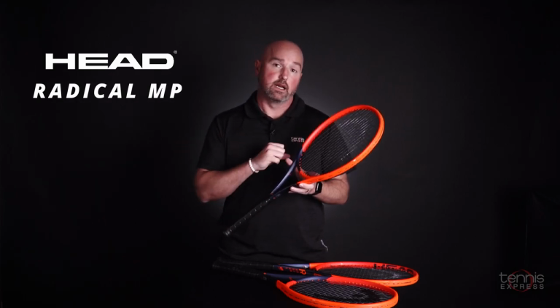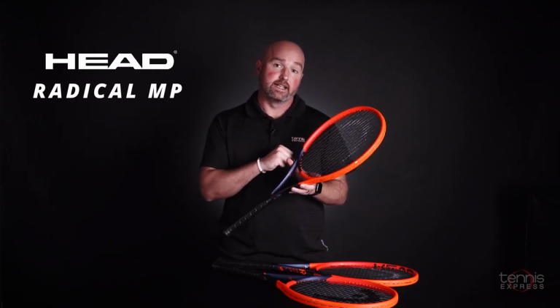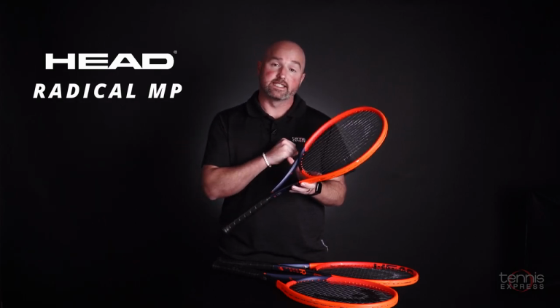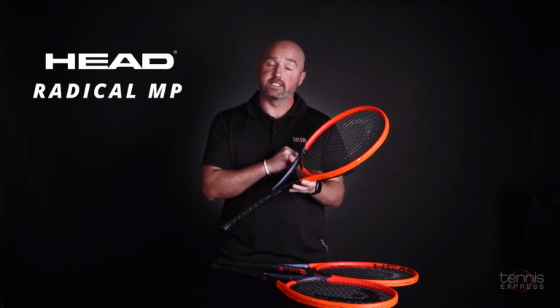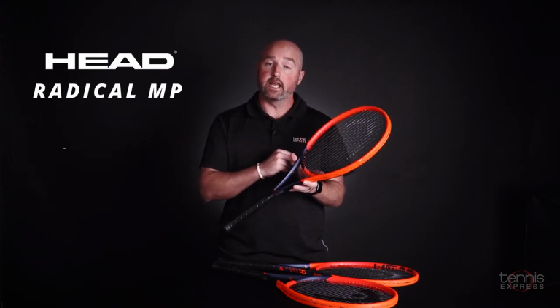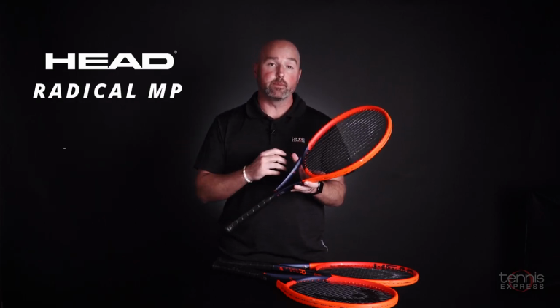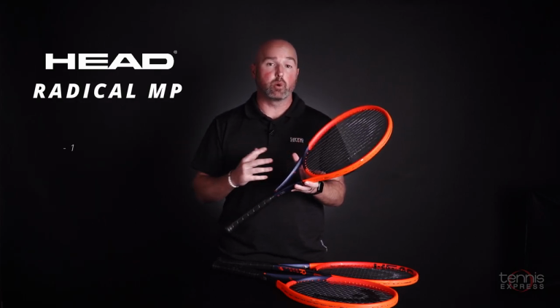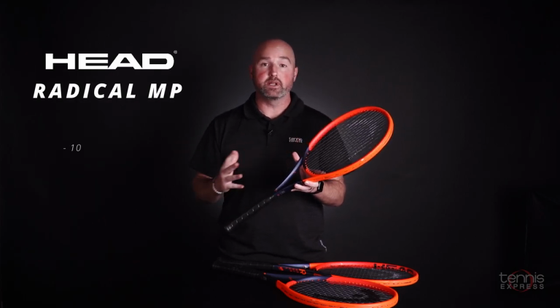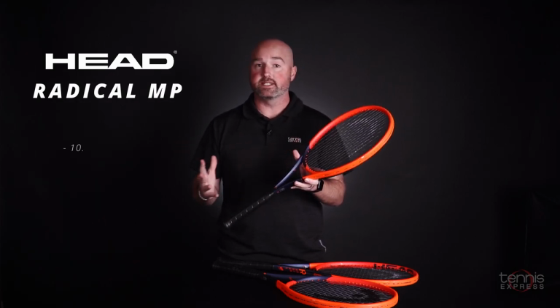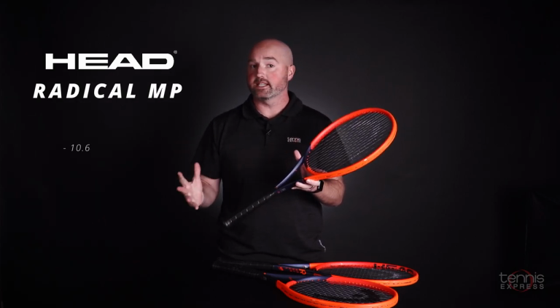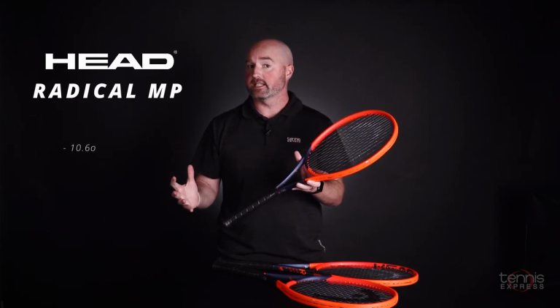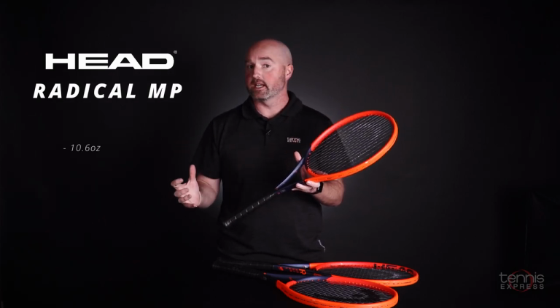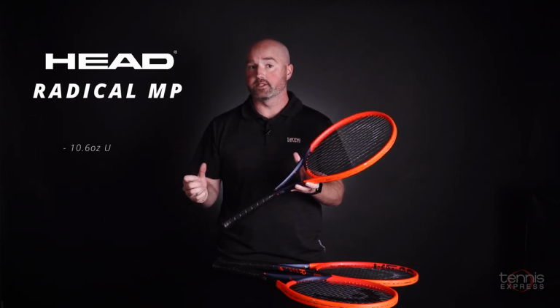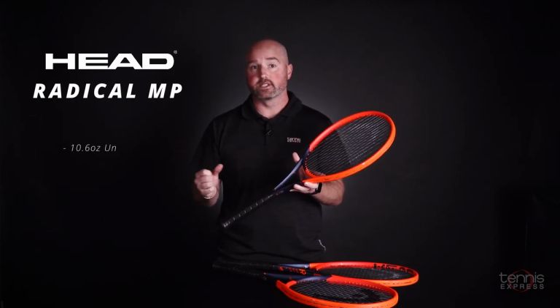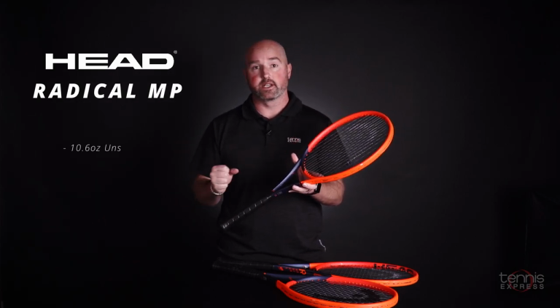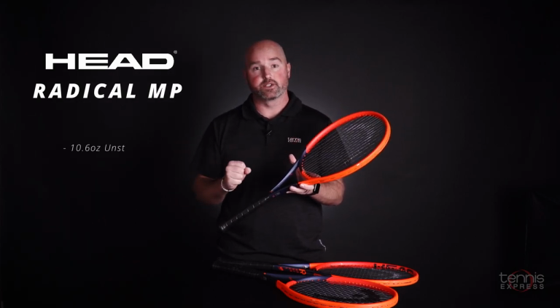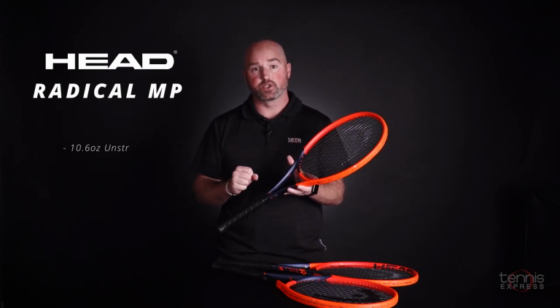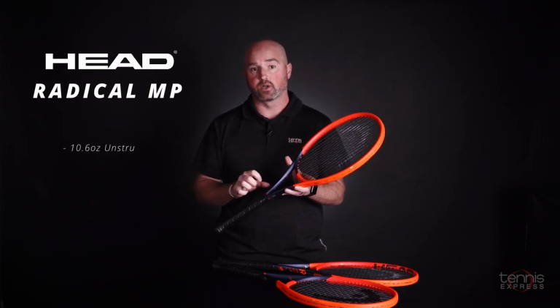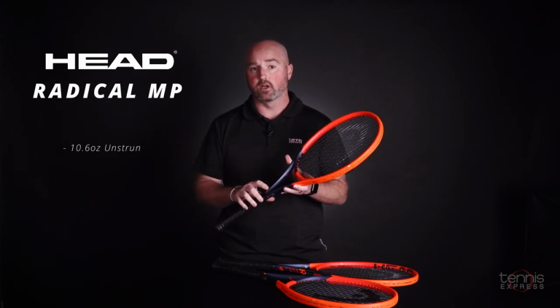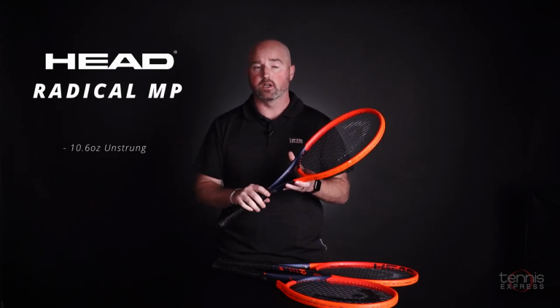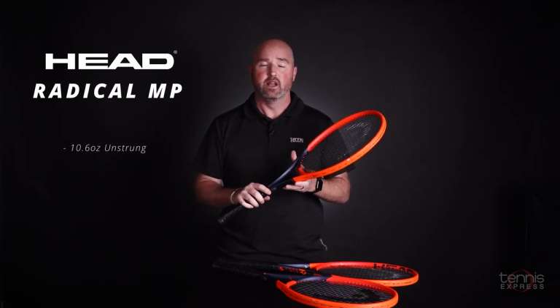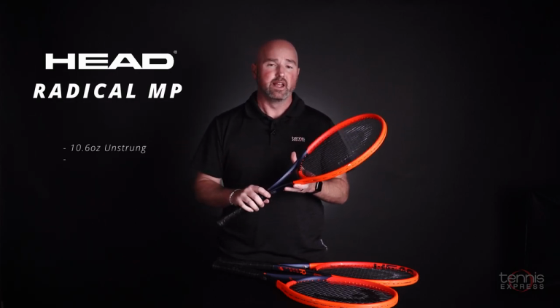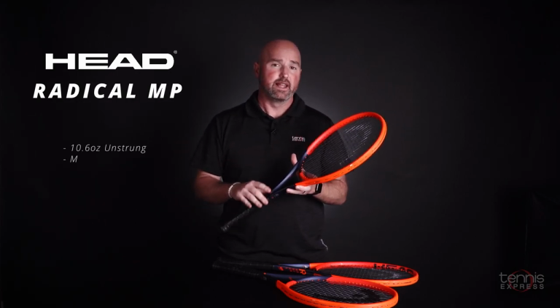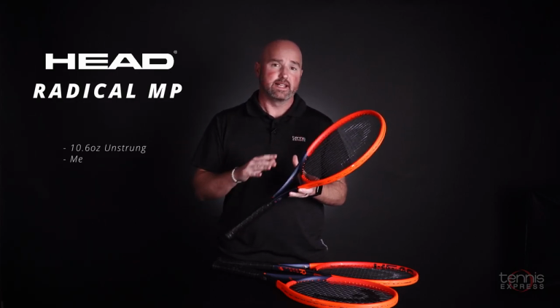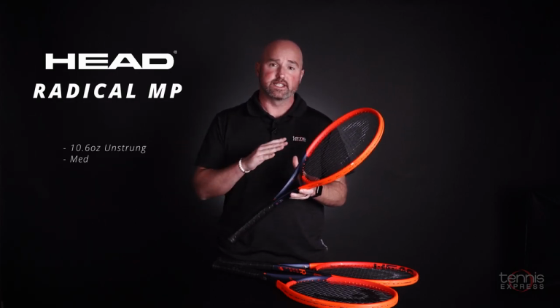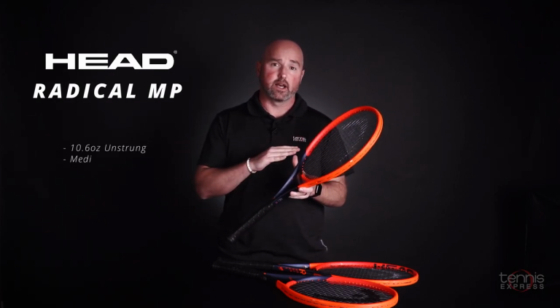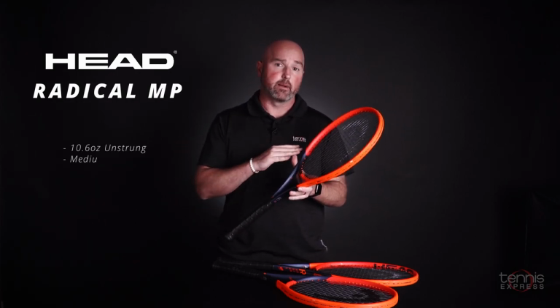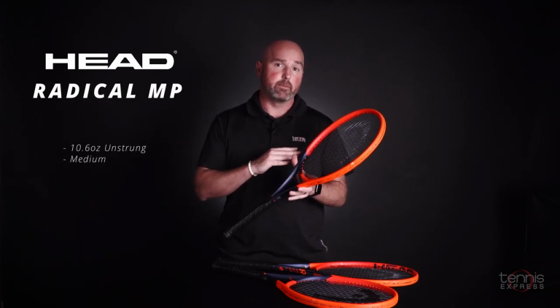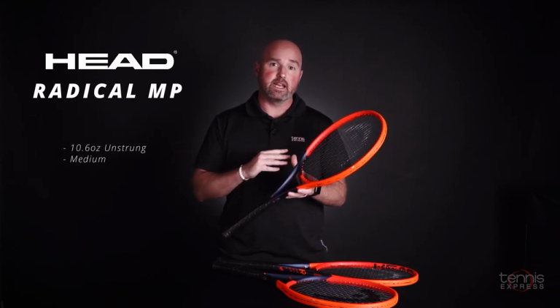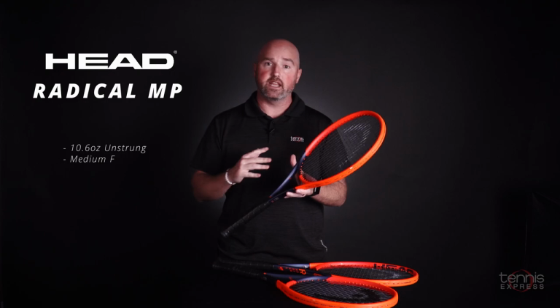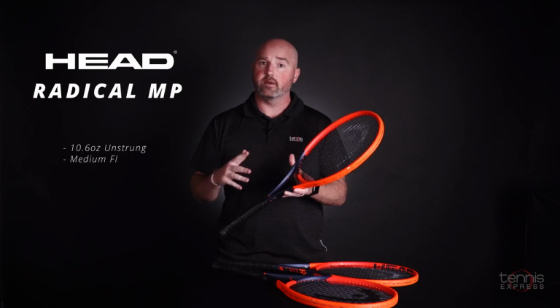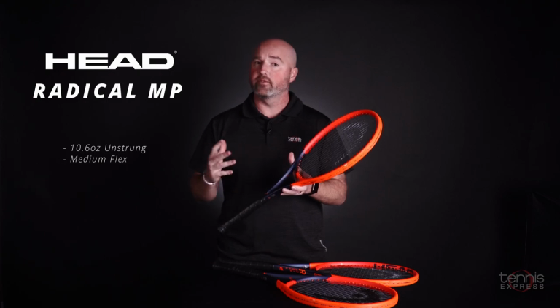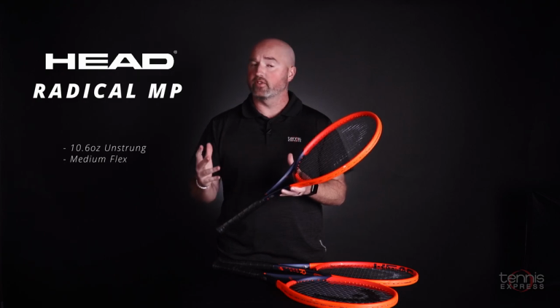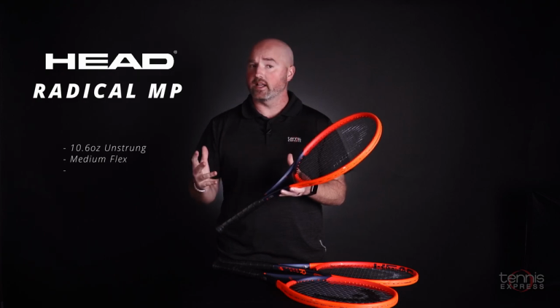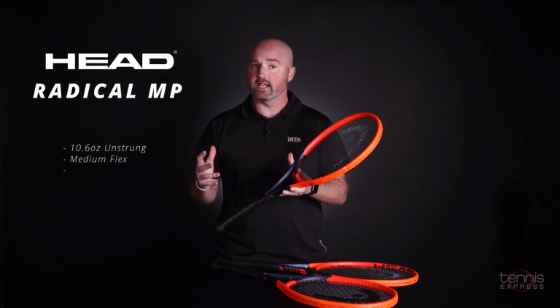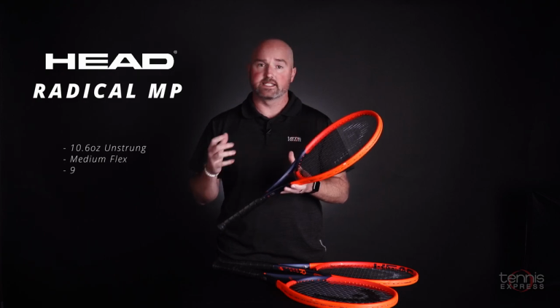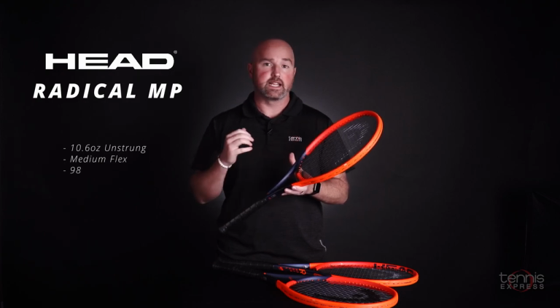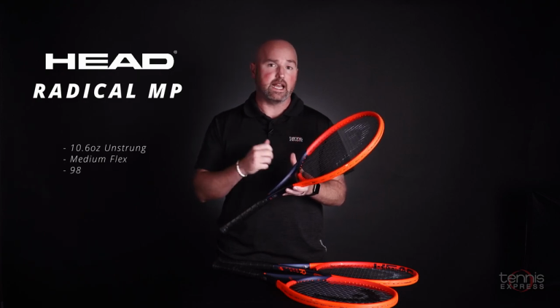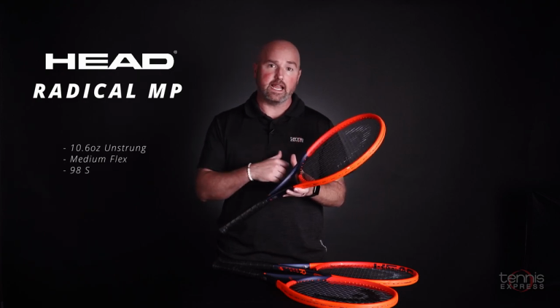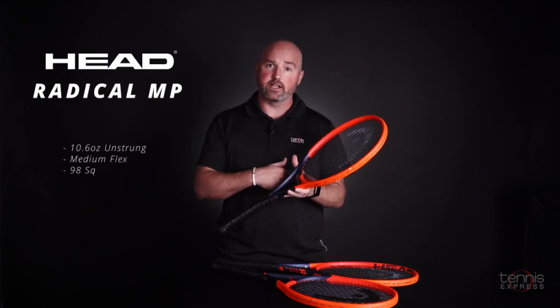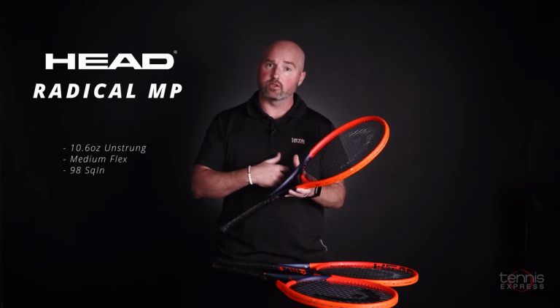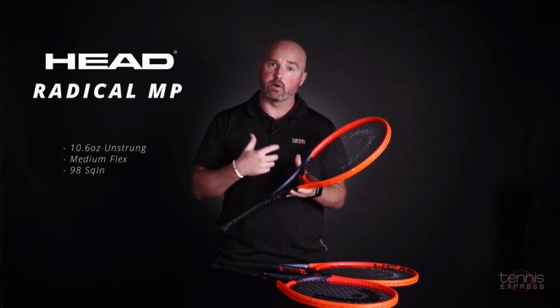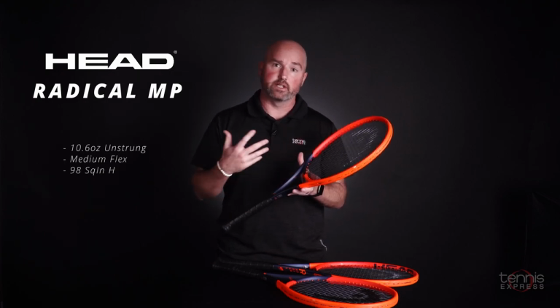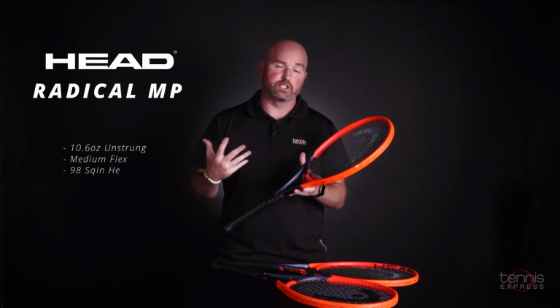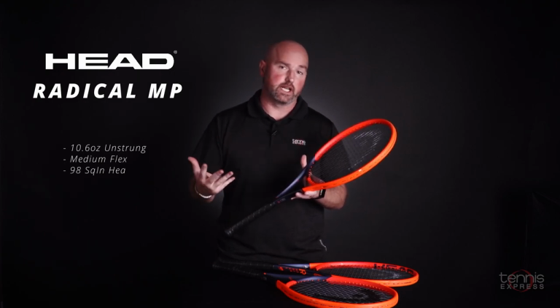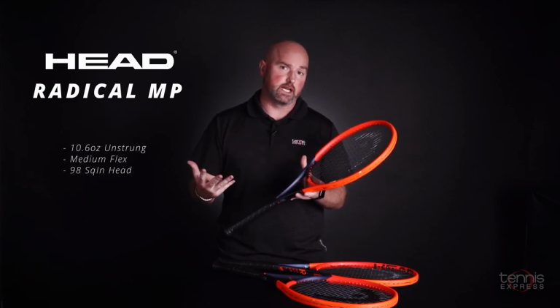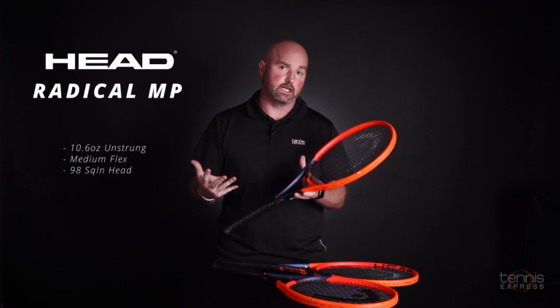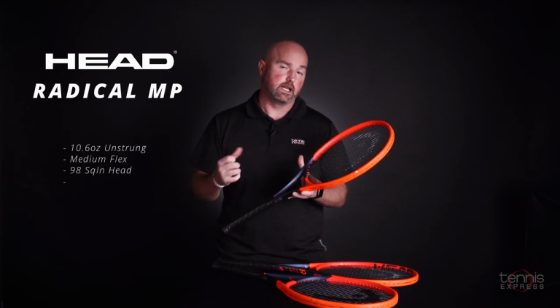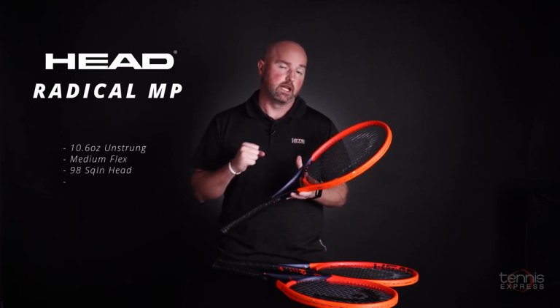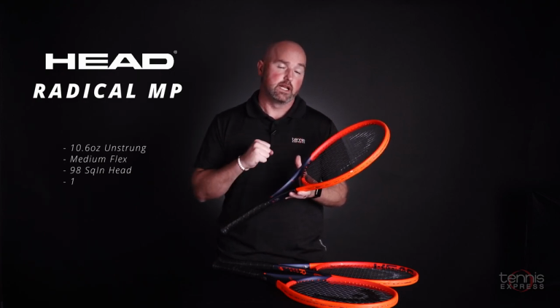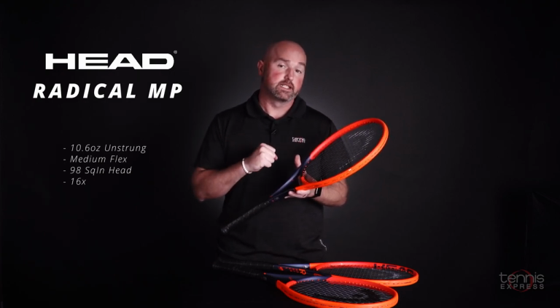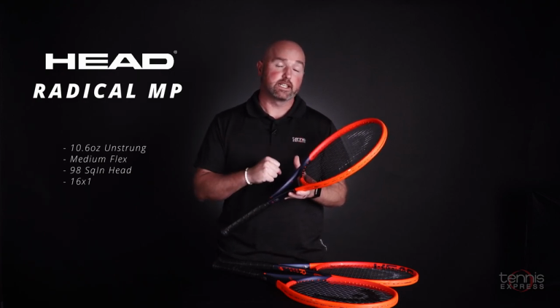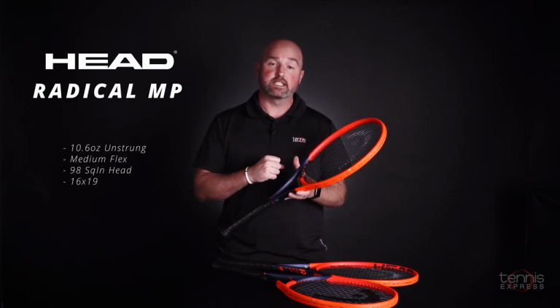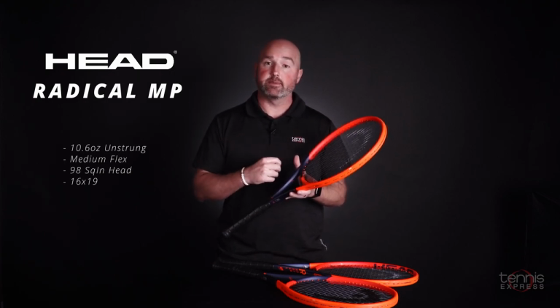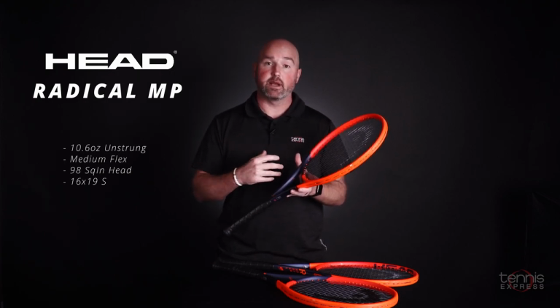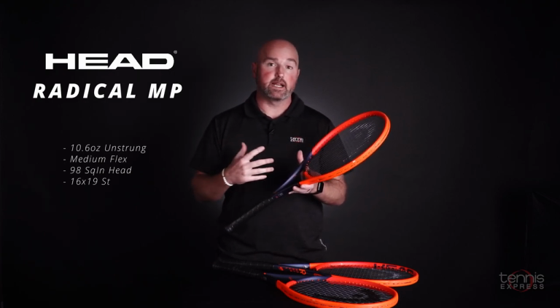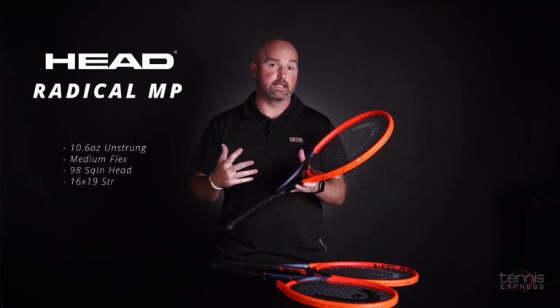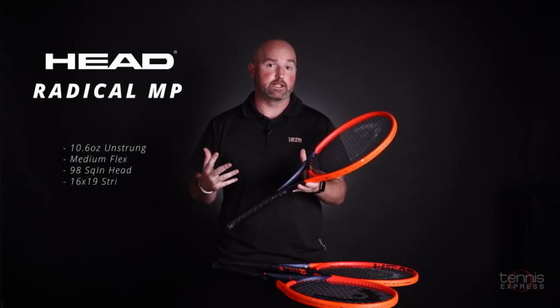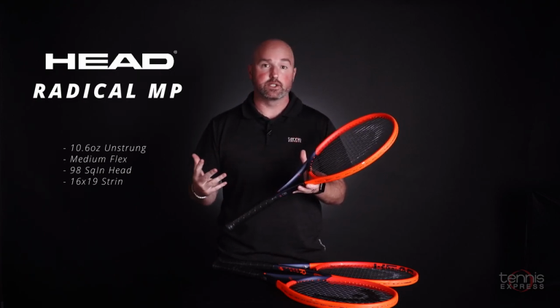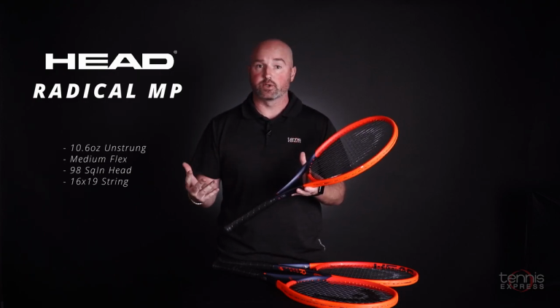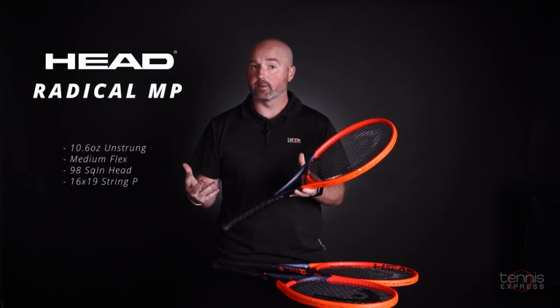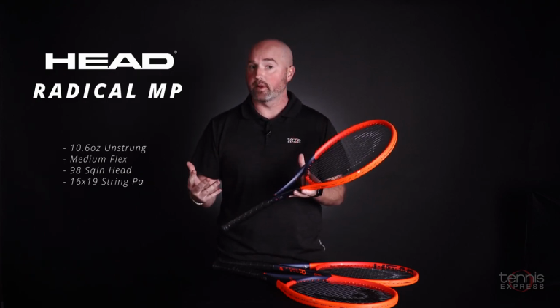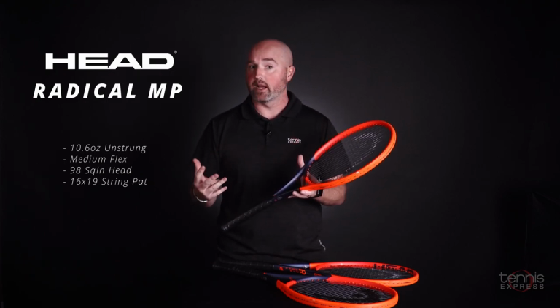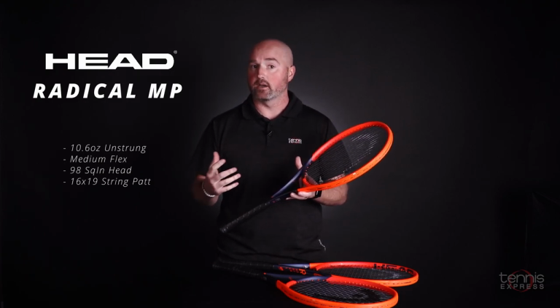It's 10.6 ounces unstrung, it's got a medium flex, 98 square inch head, and a 16 by 19 string pattern.